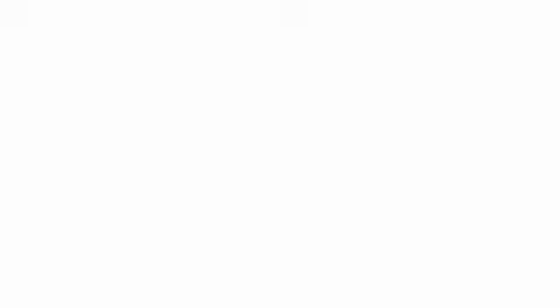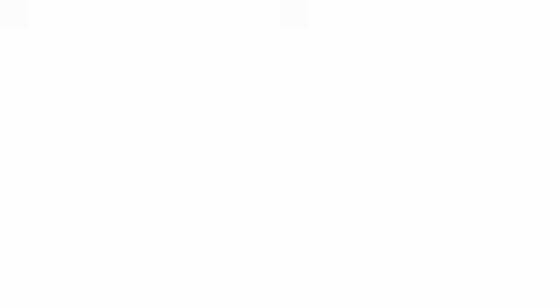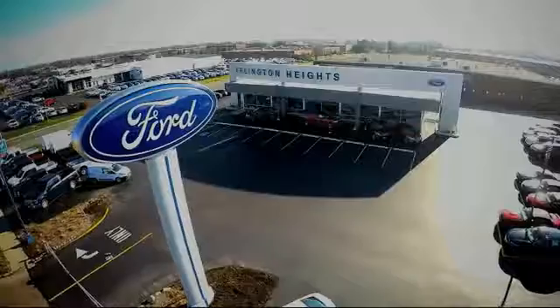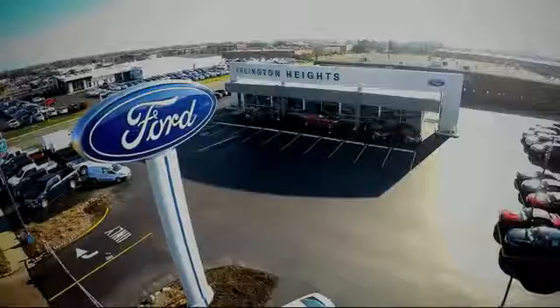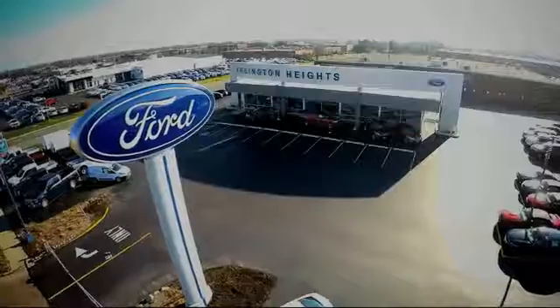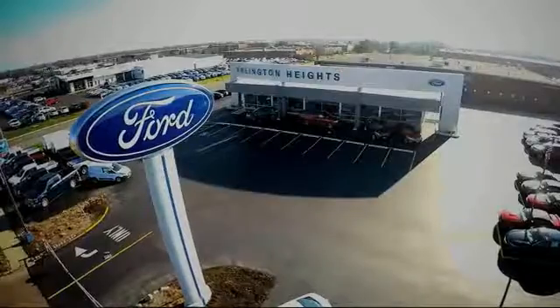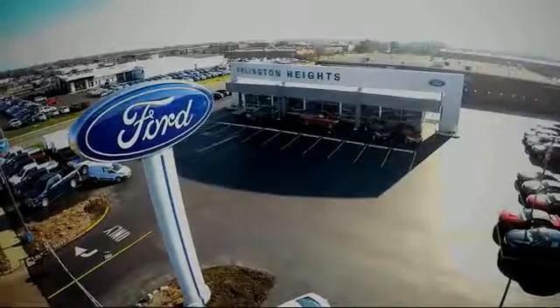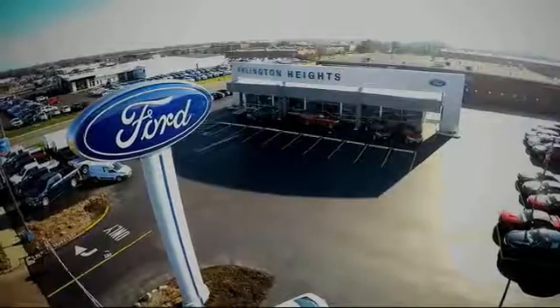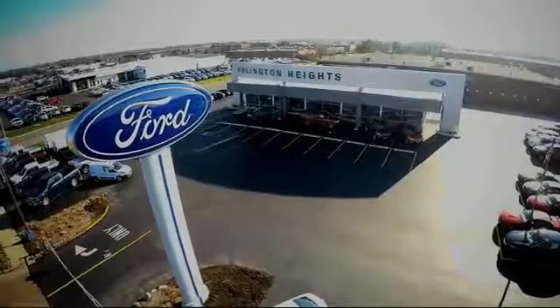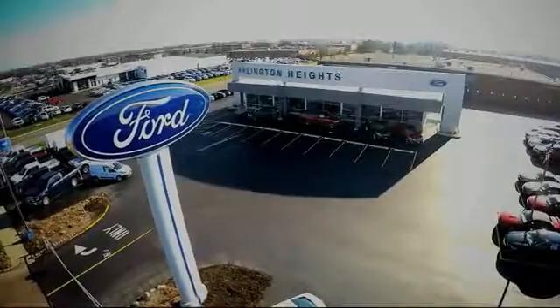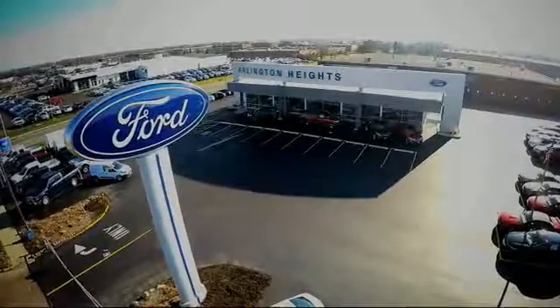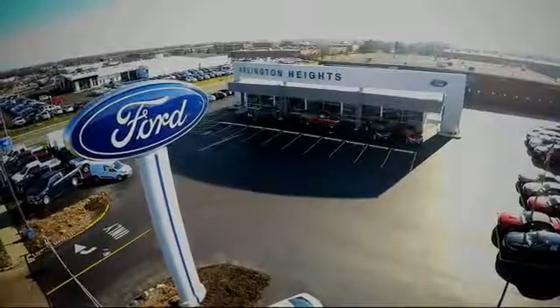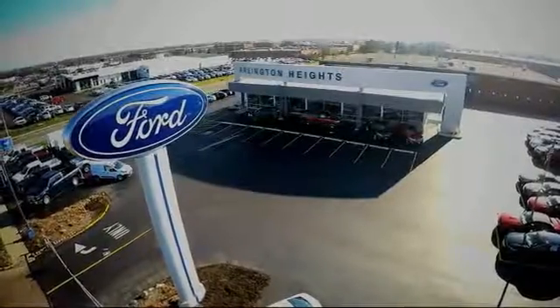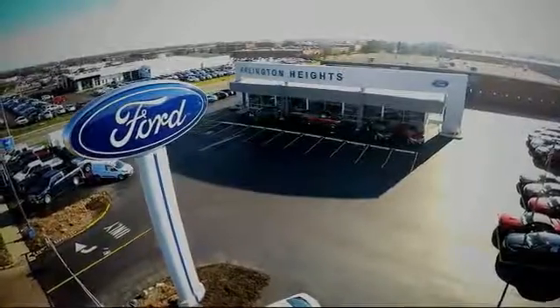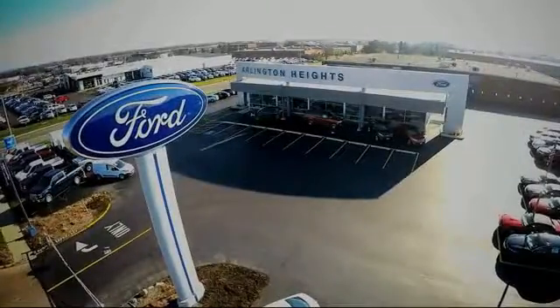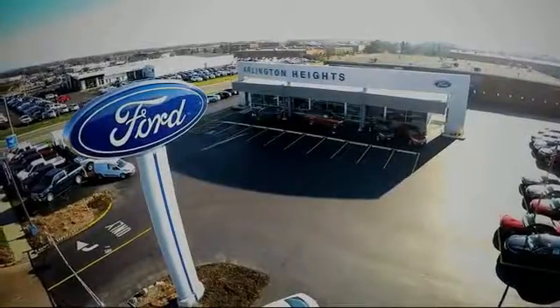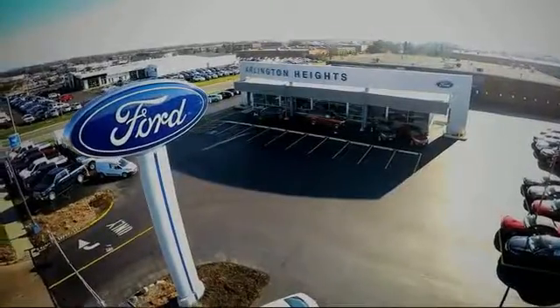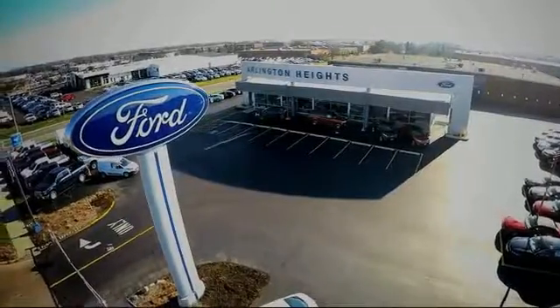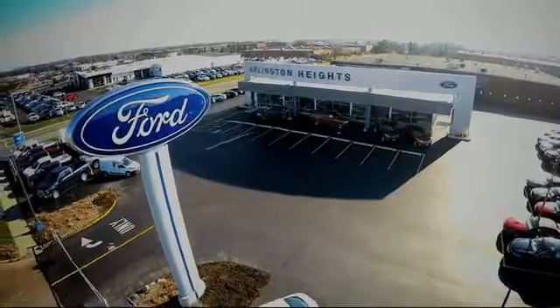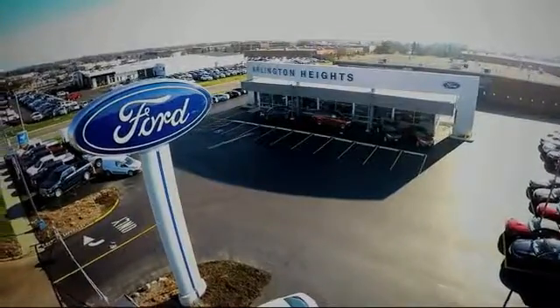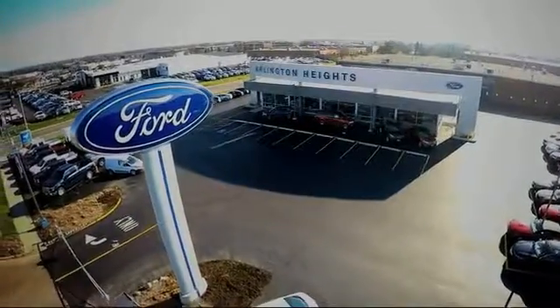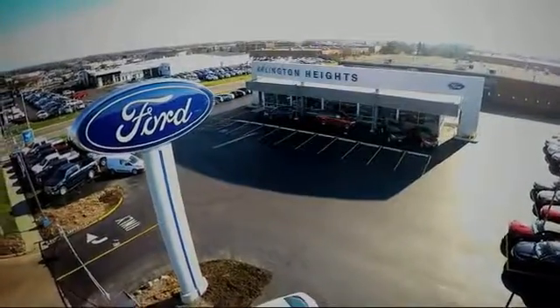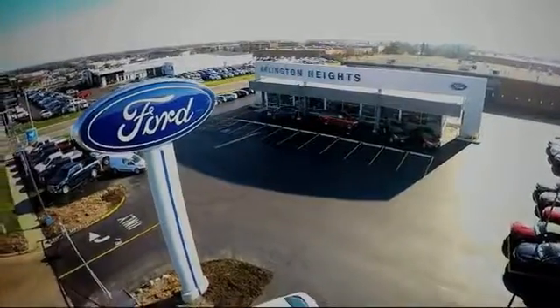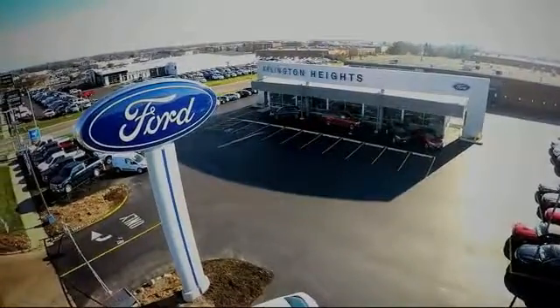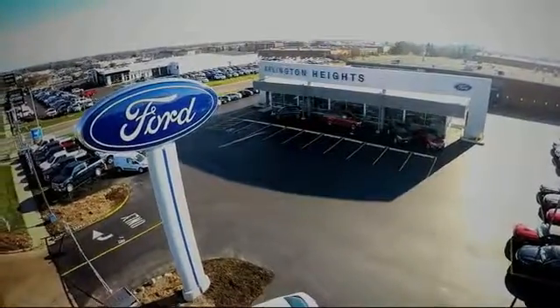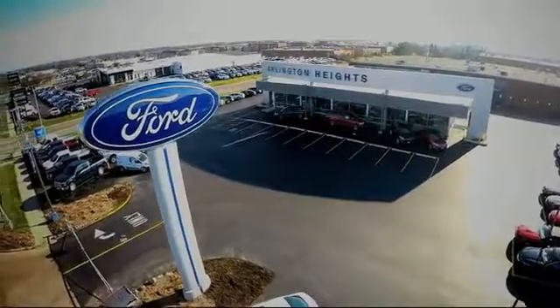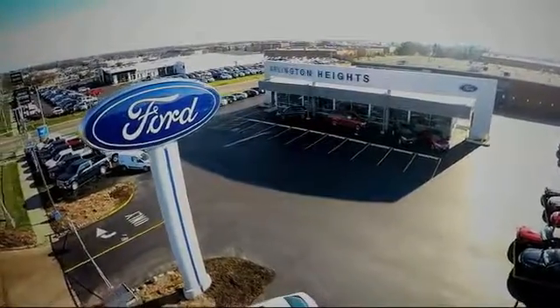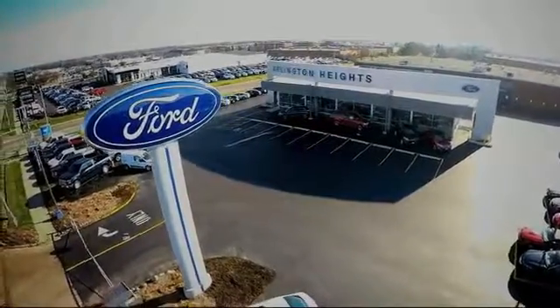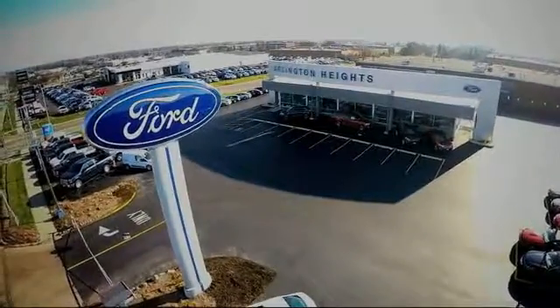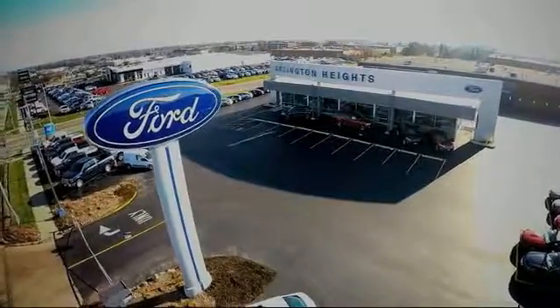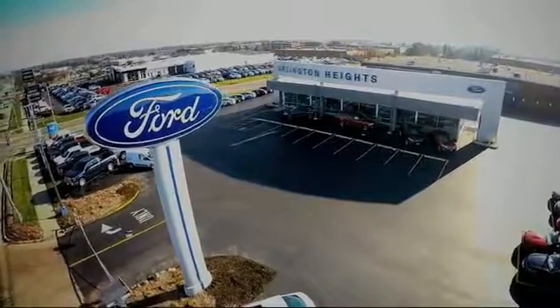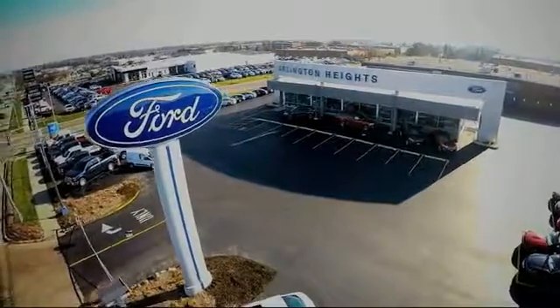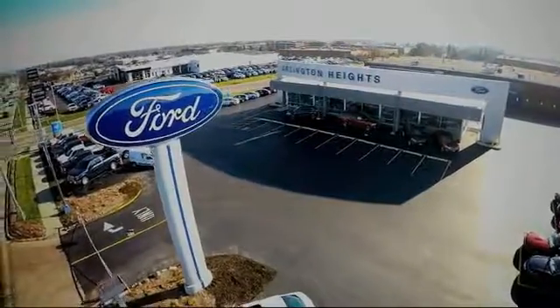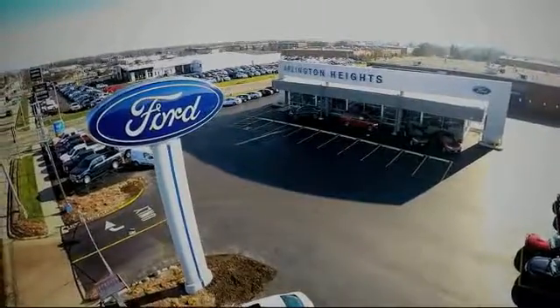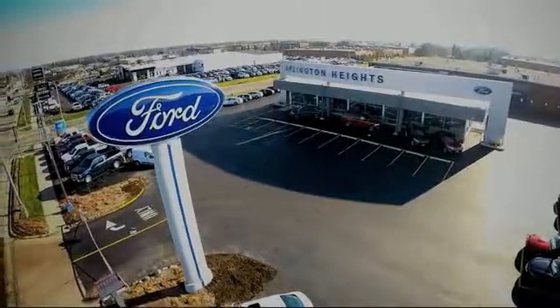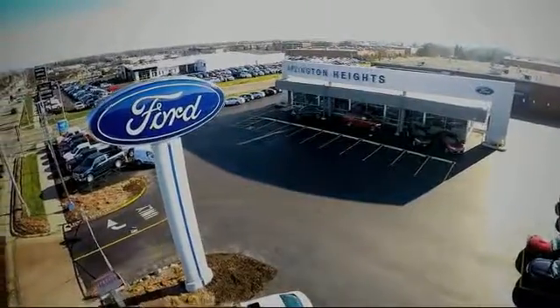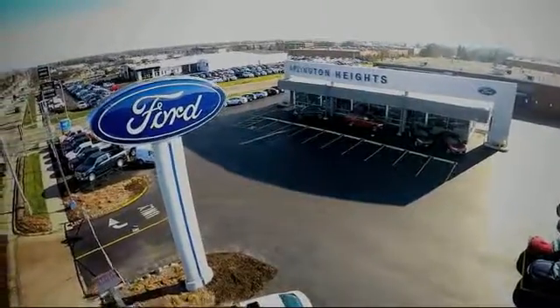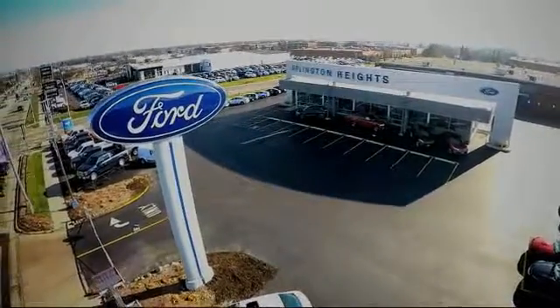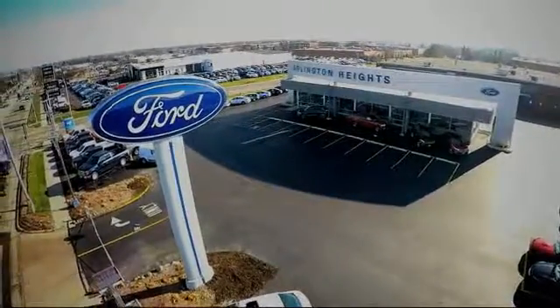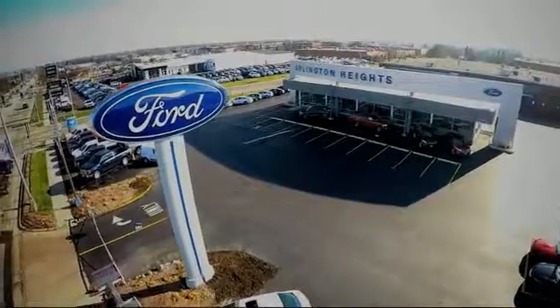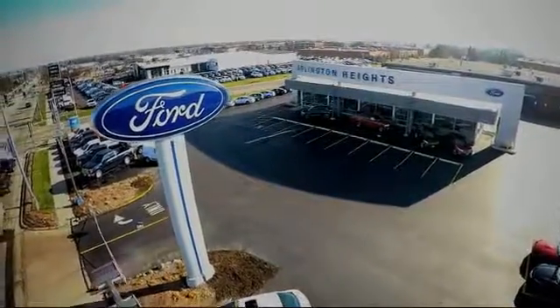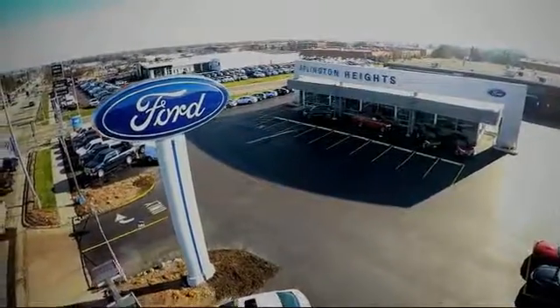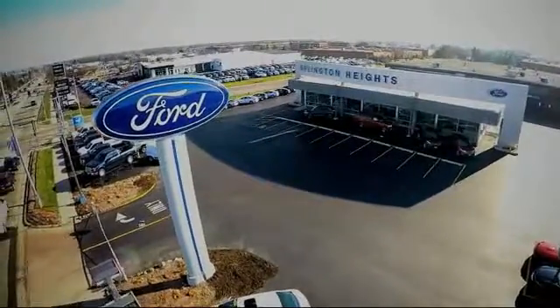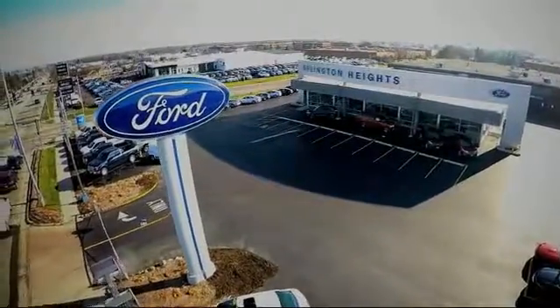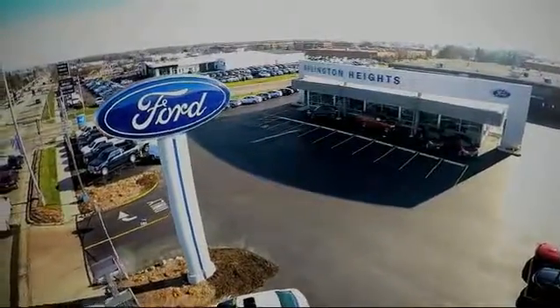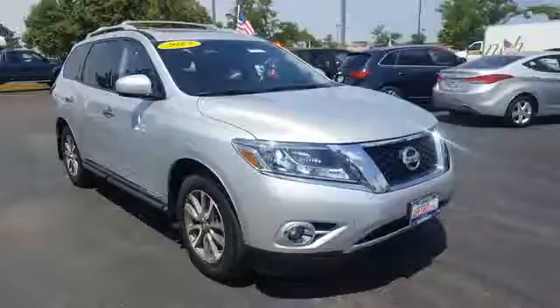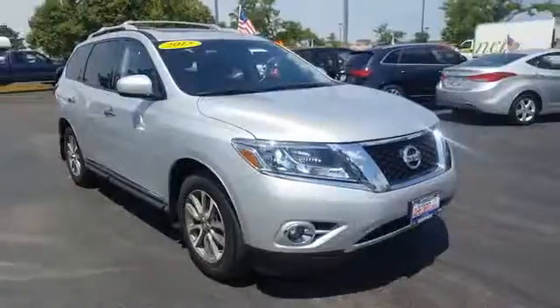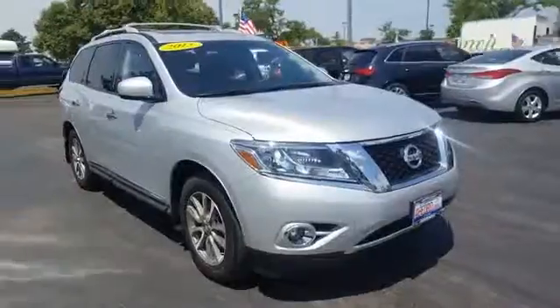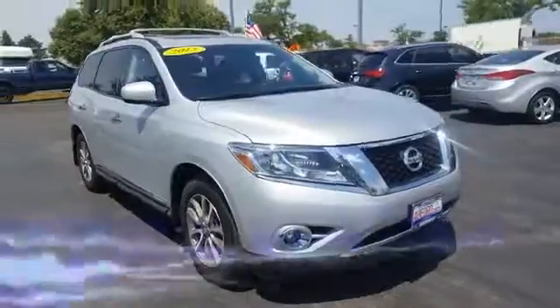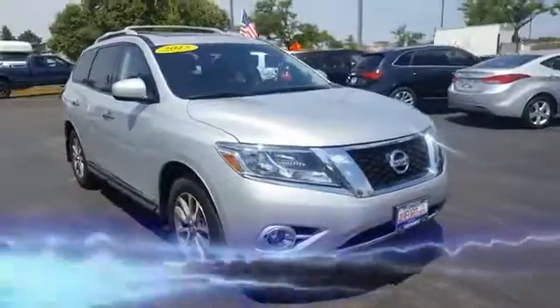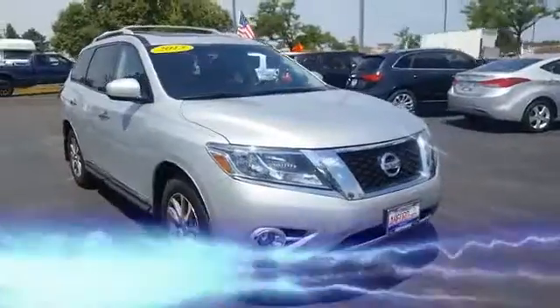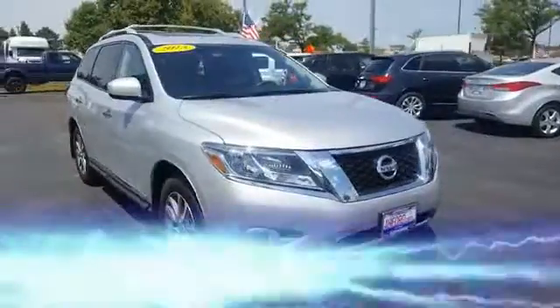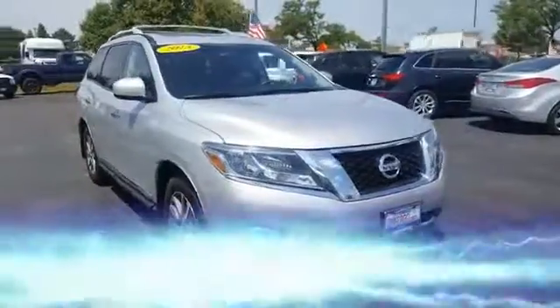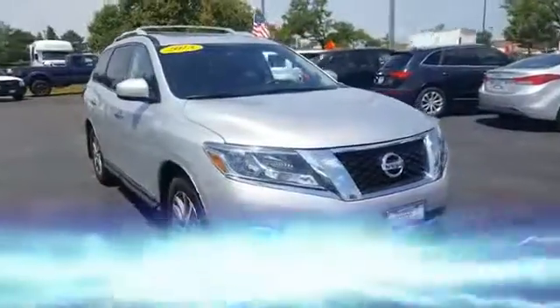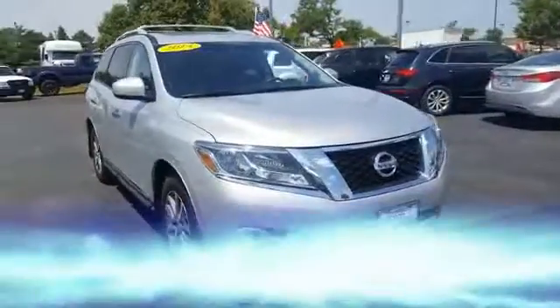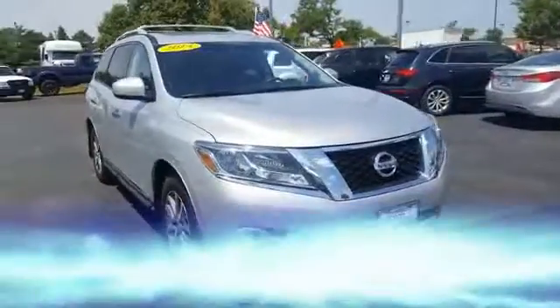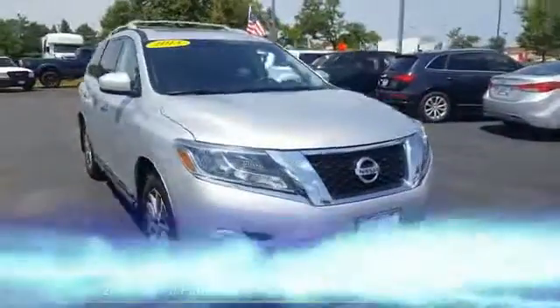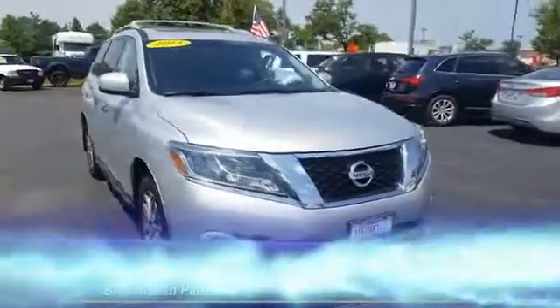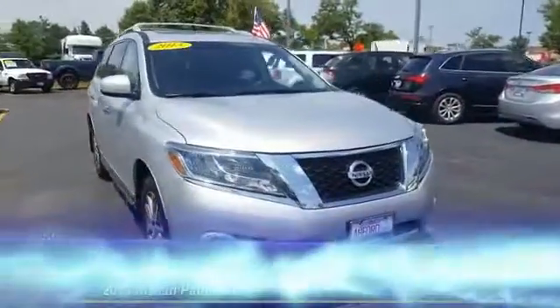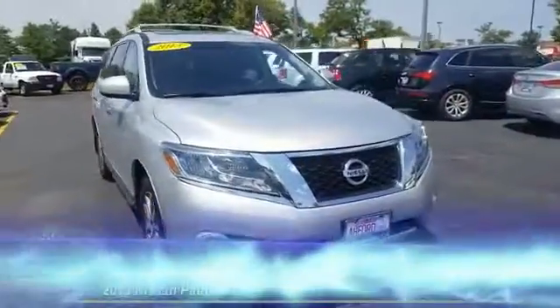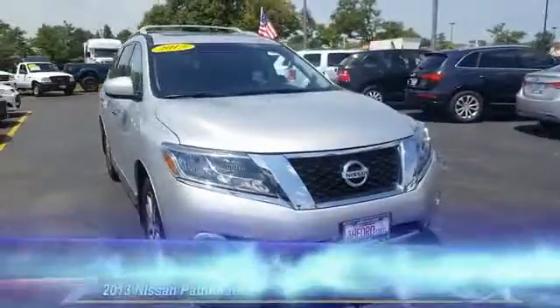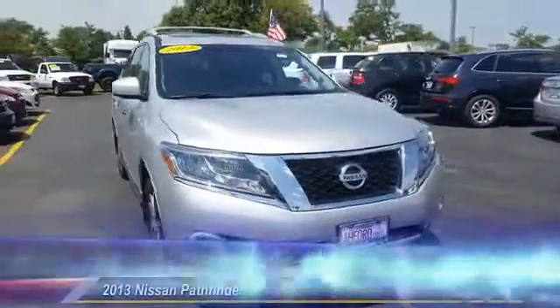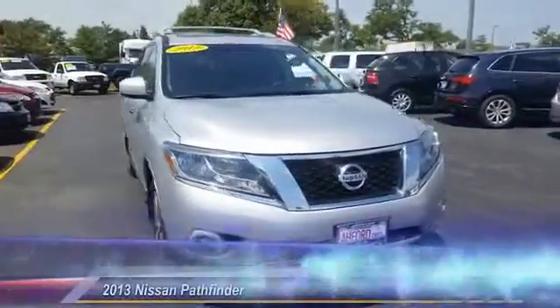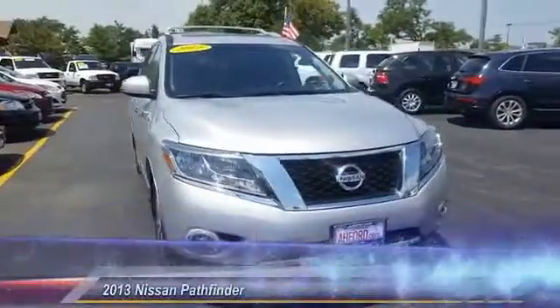For the best price, selection, and service, visit Arlington Heights Ford. The 2013 Pathfinder.